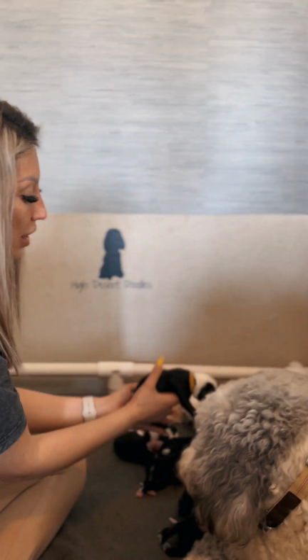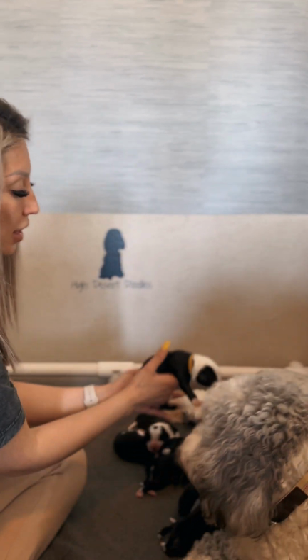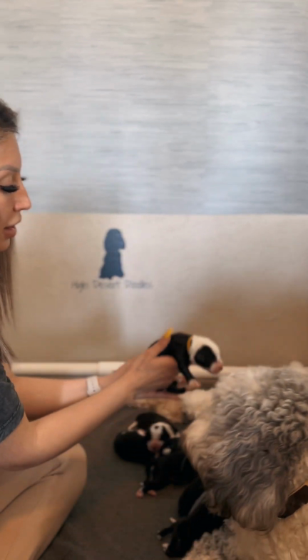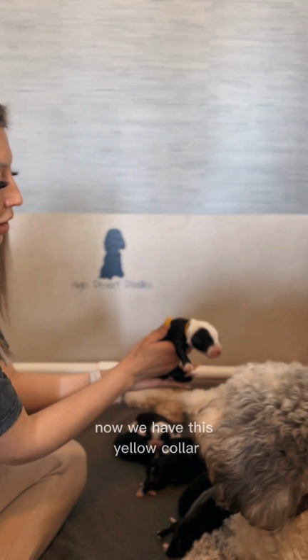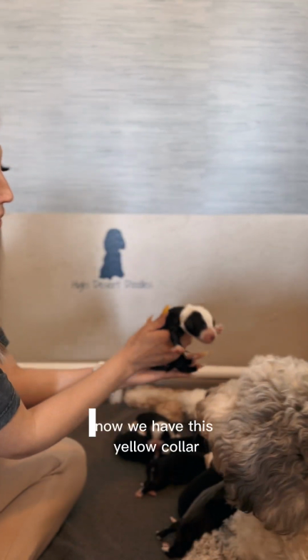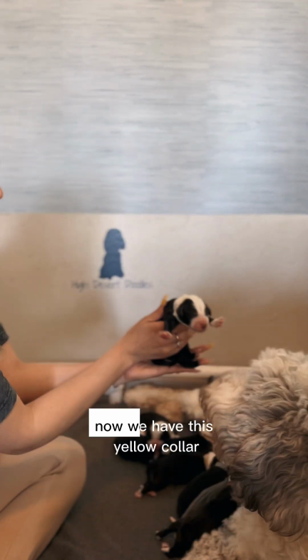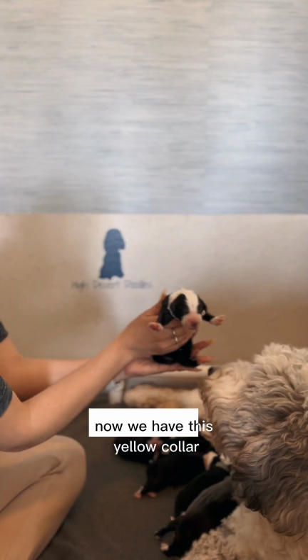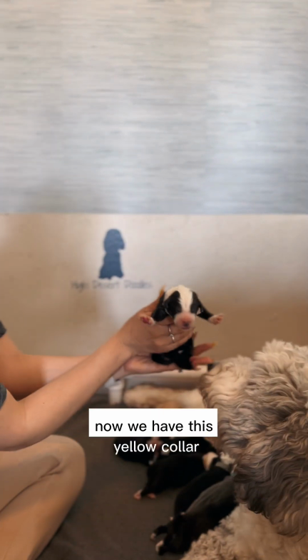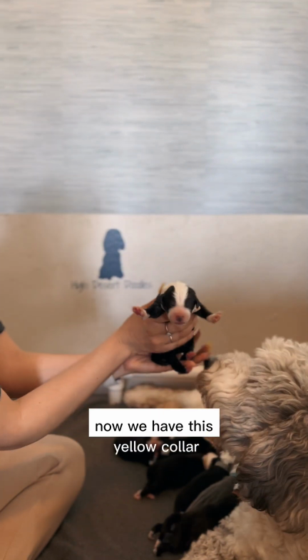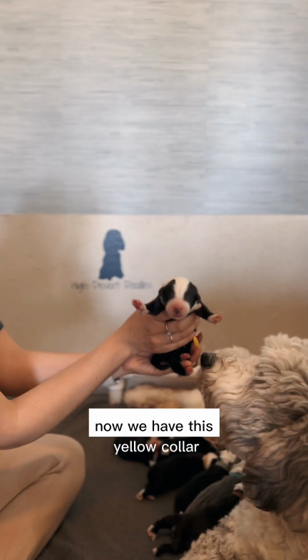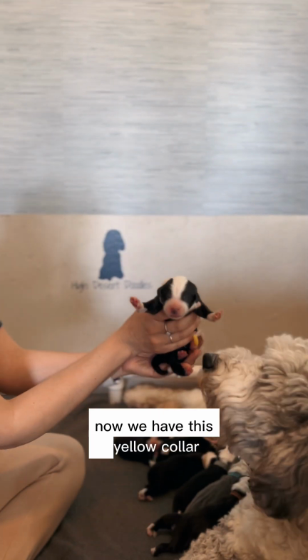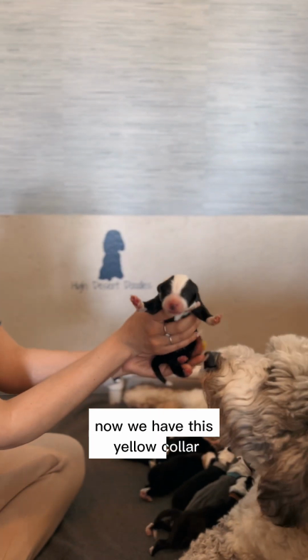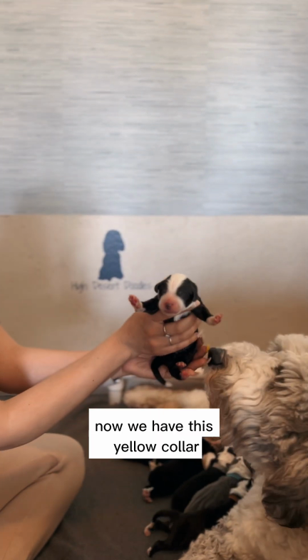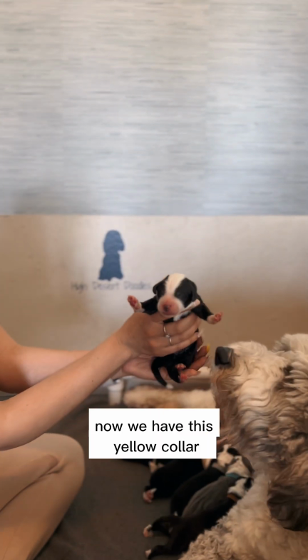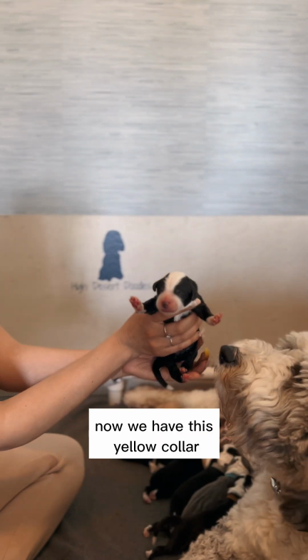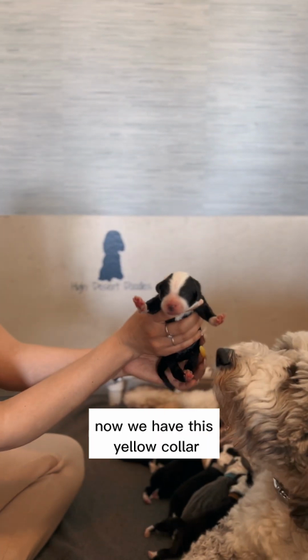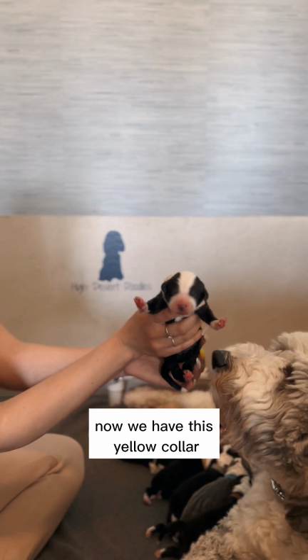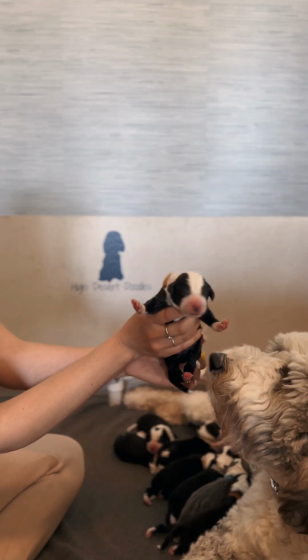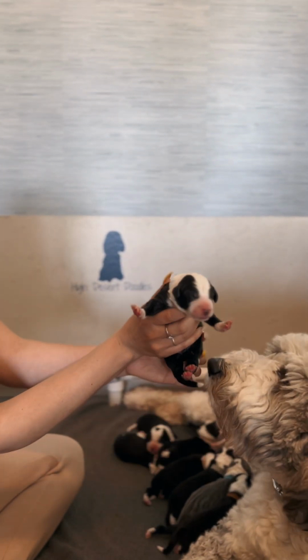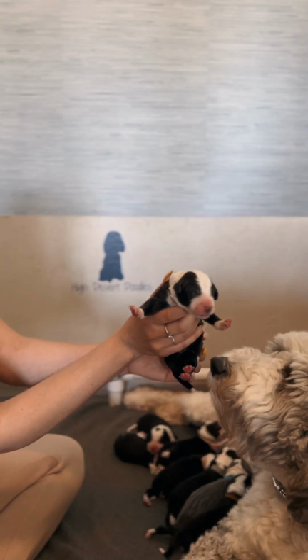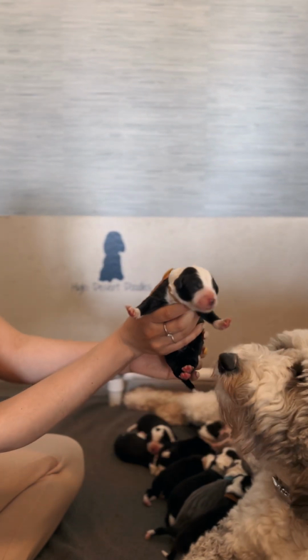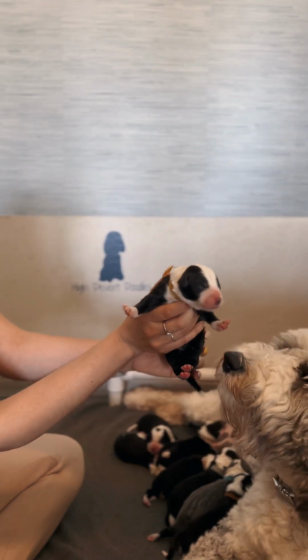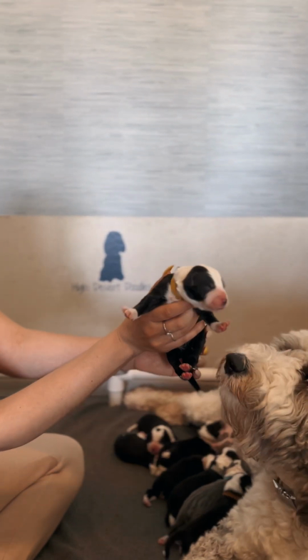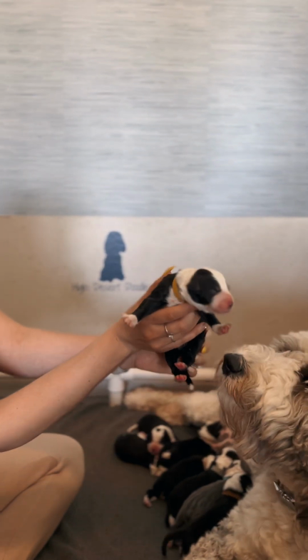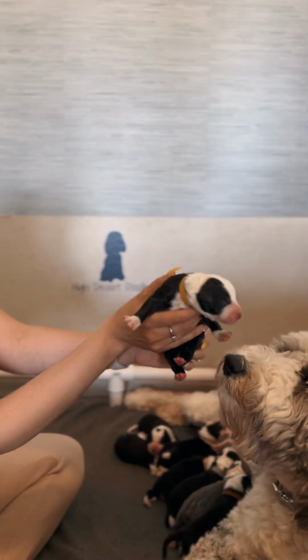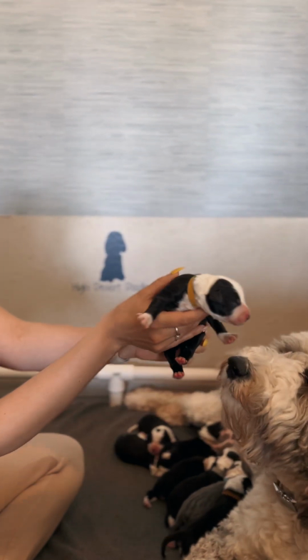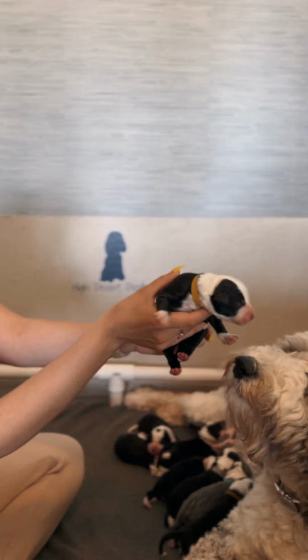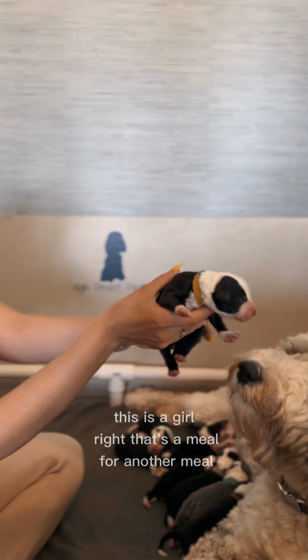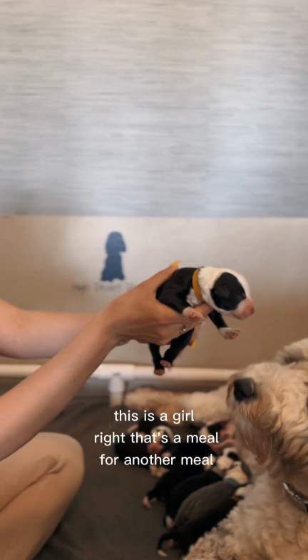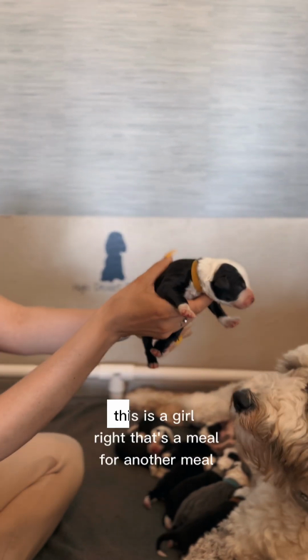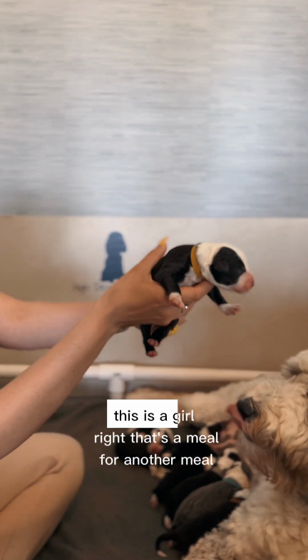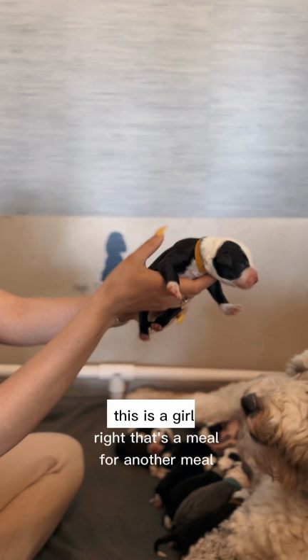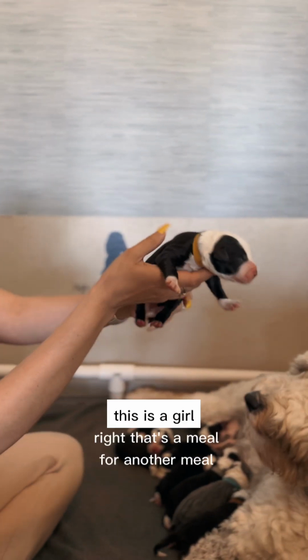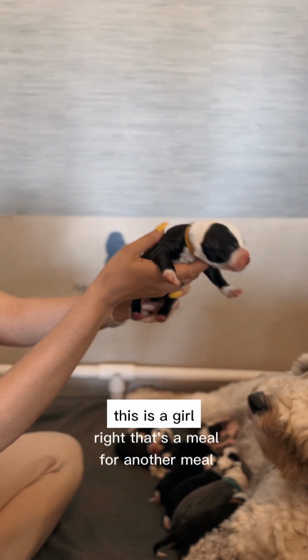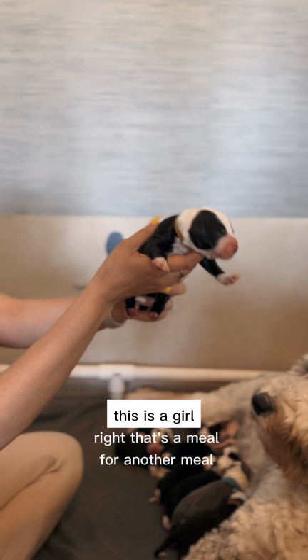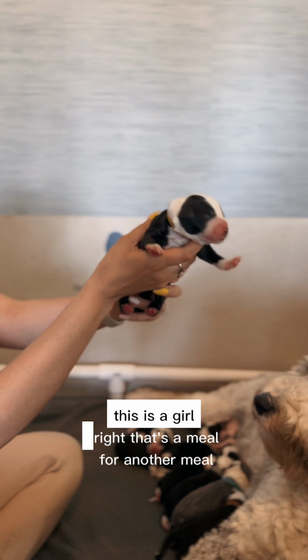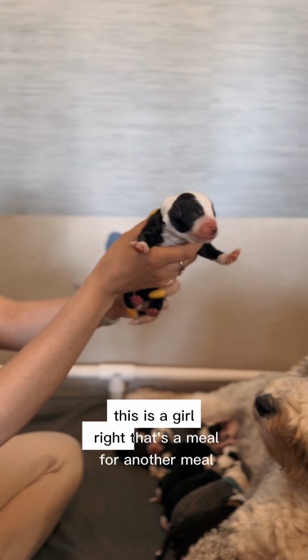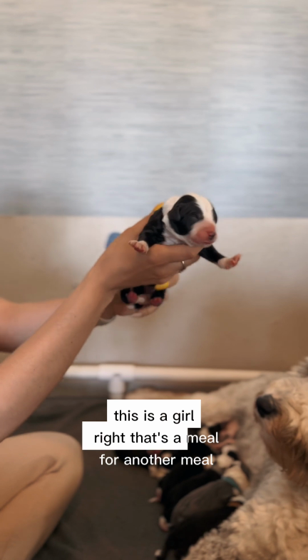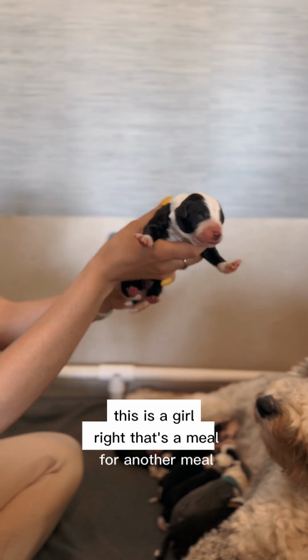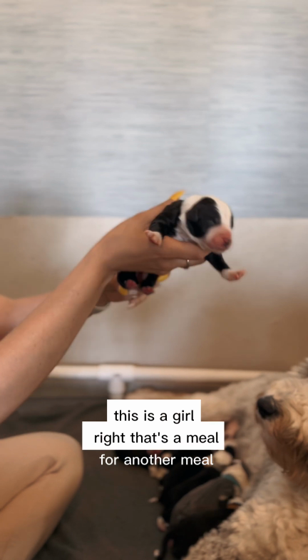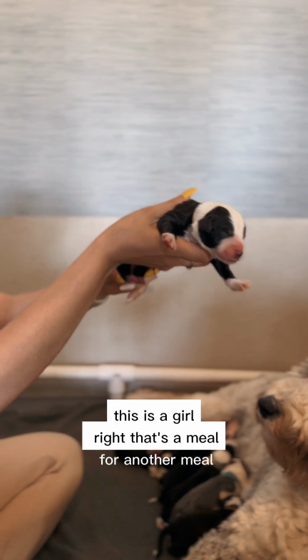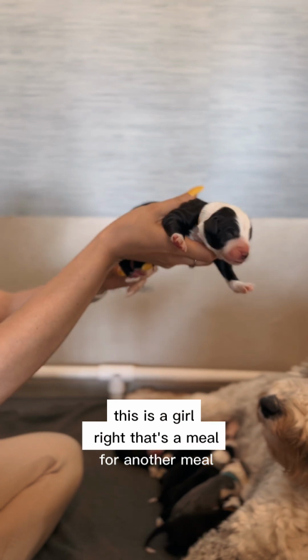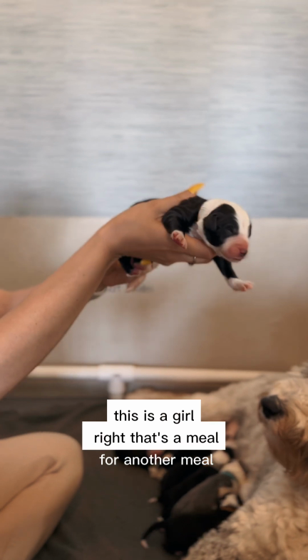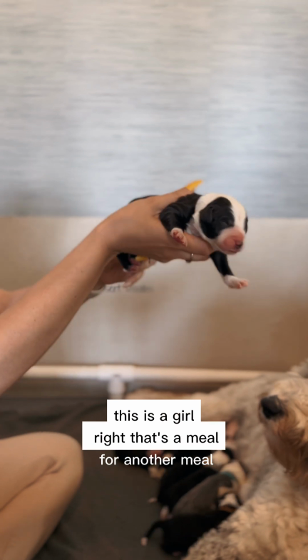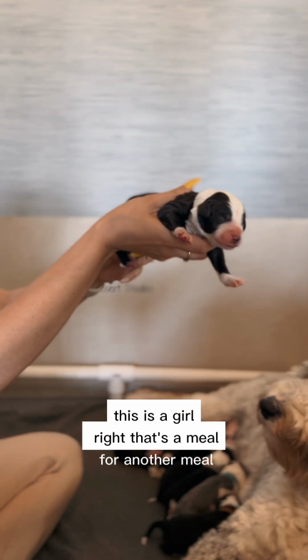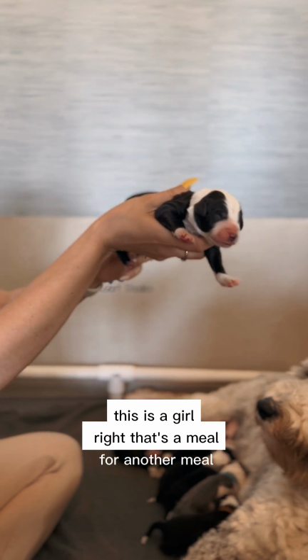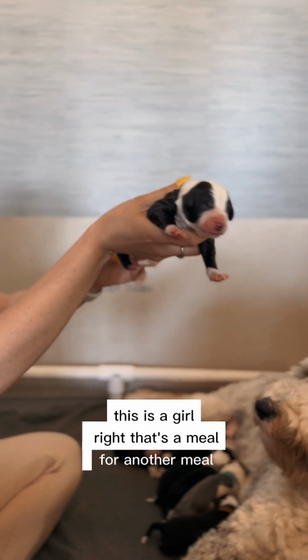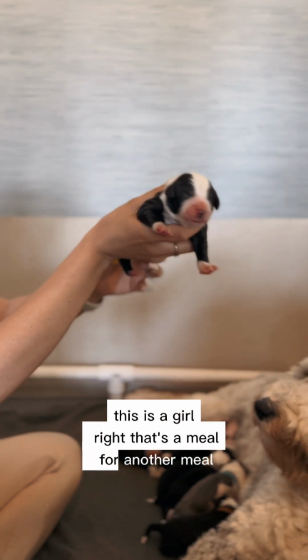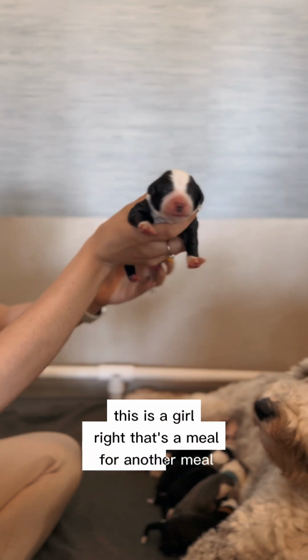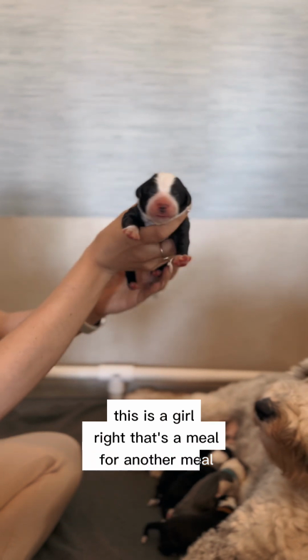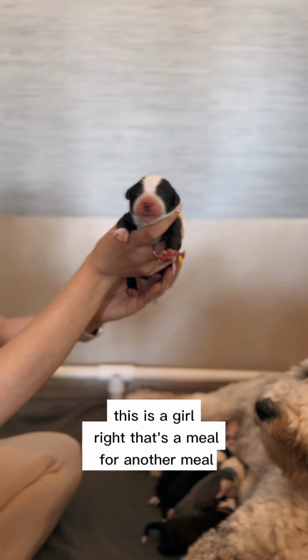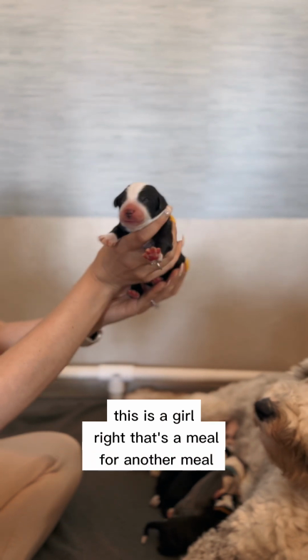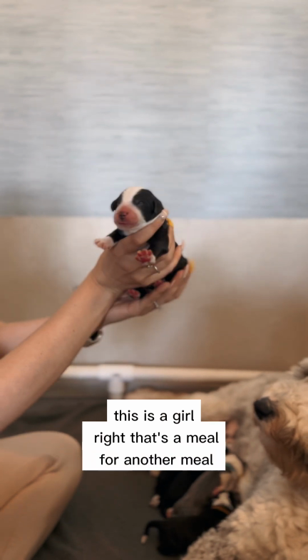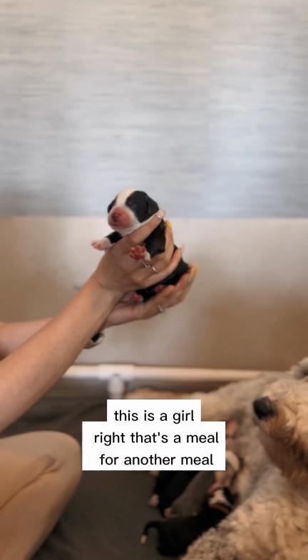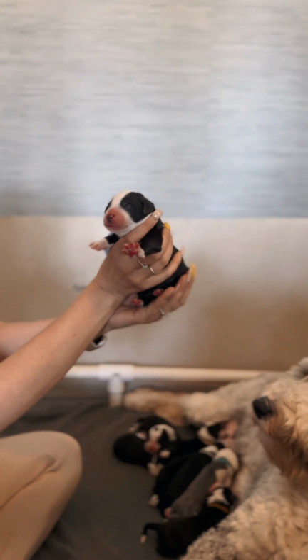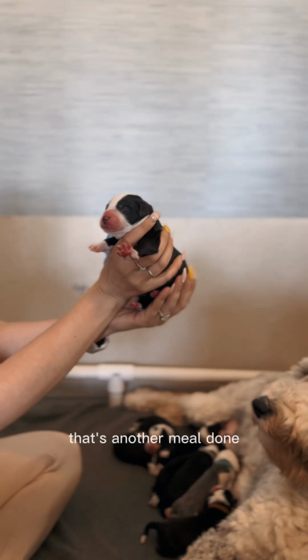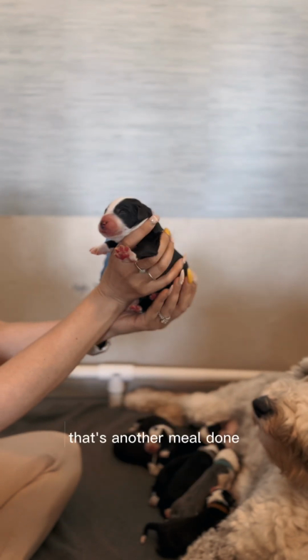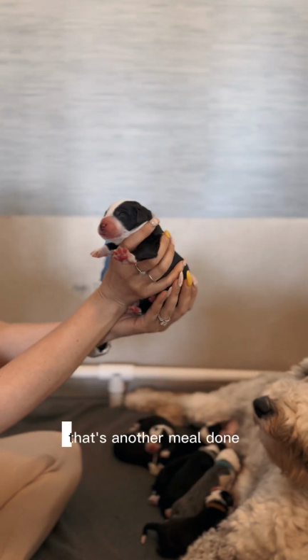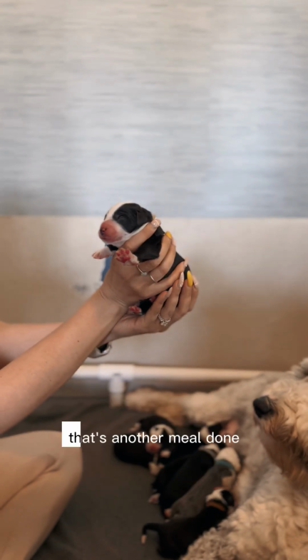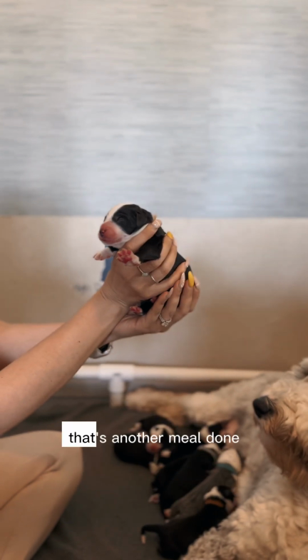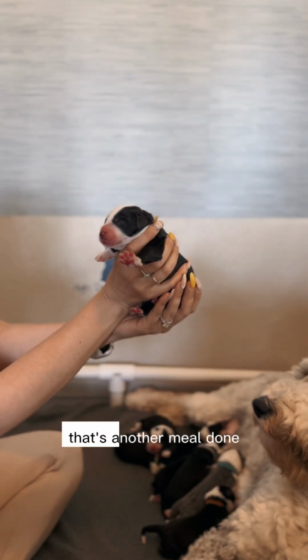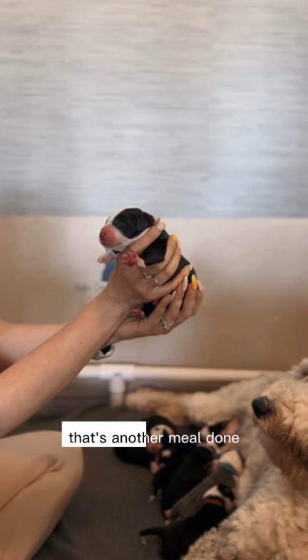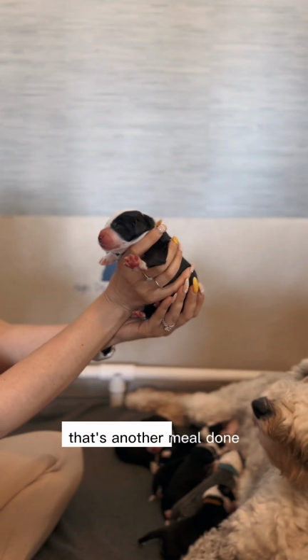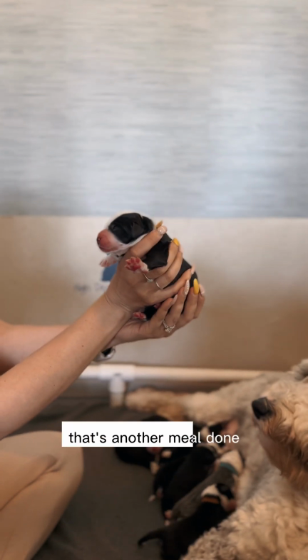Now we have this yellow collar. This is a girl, right? No, that's a male. Another male.